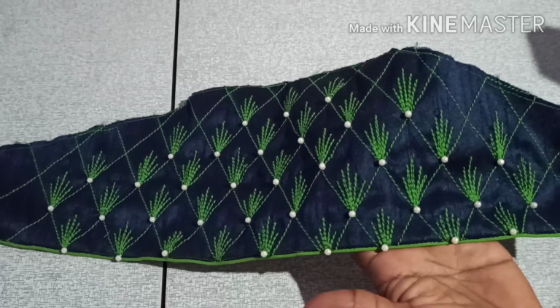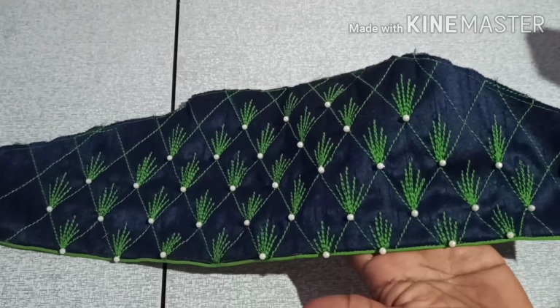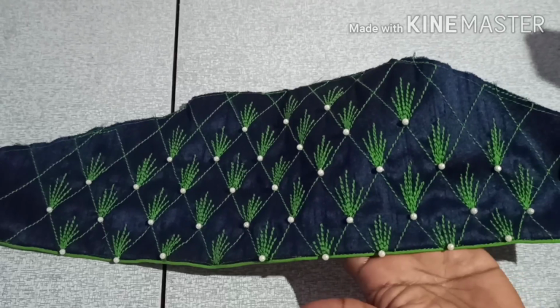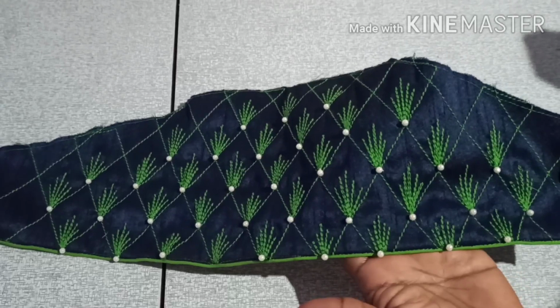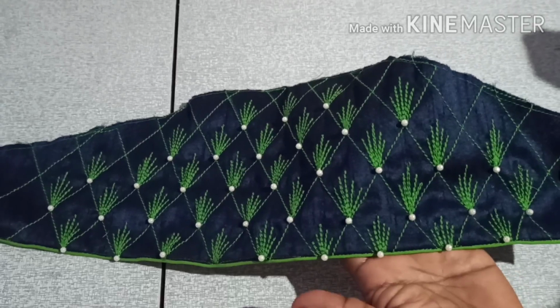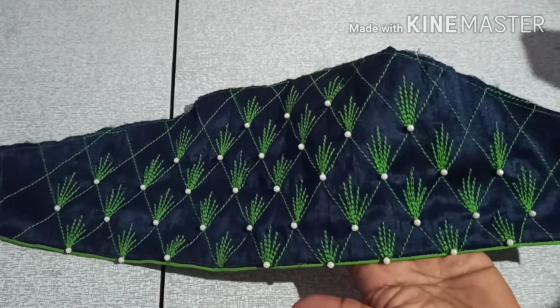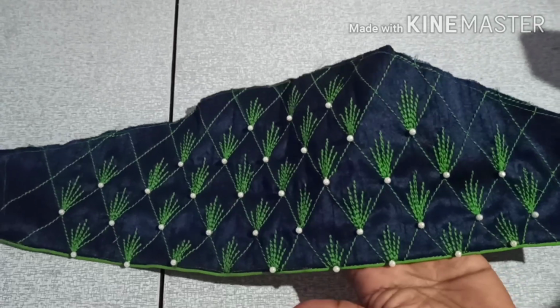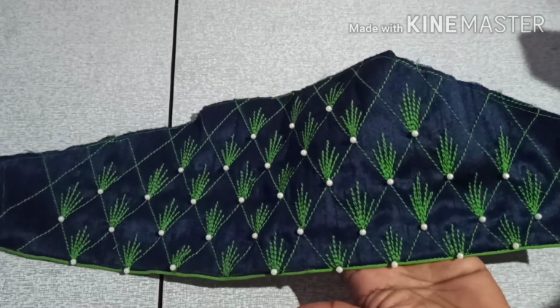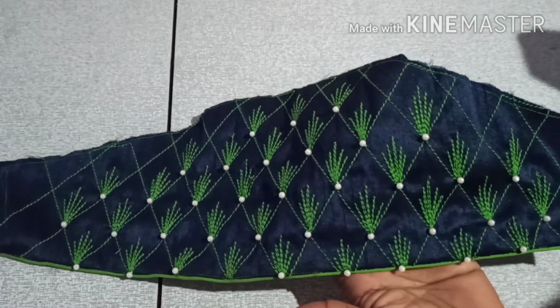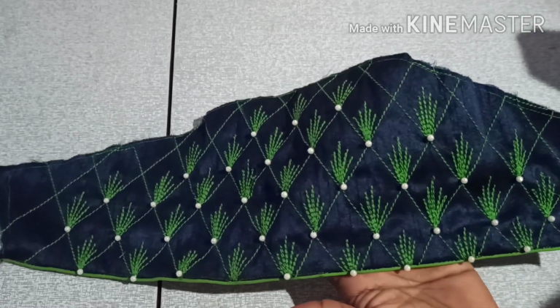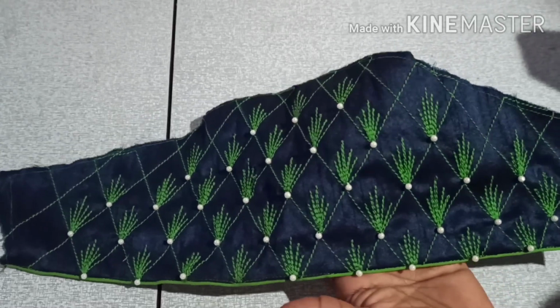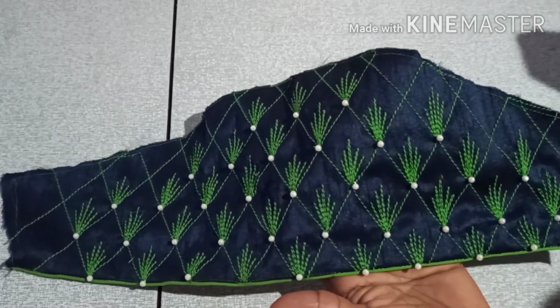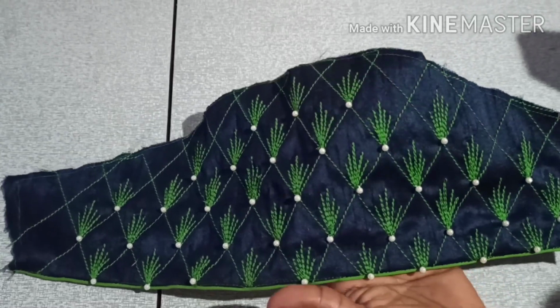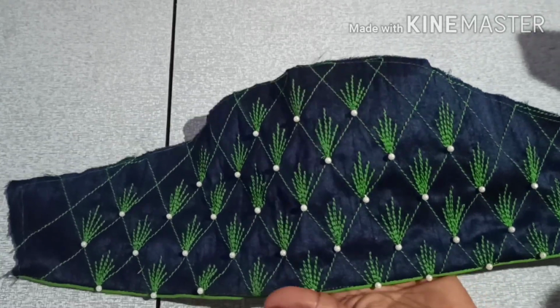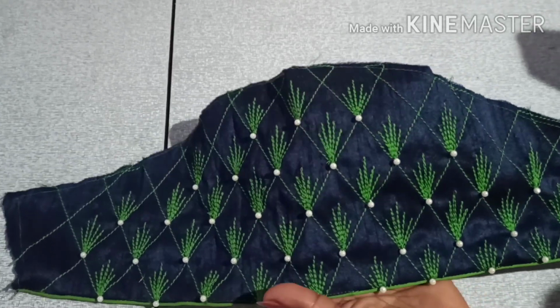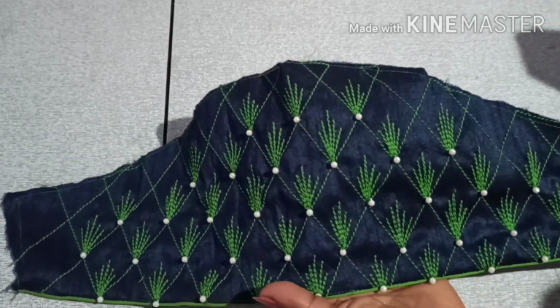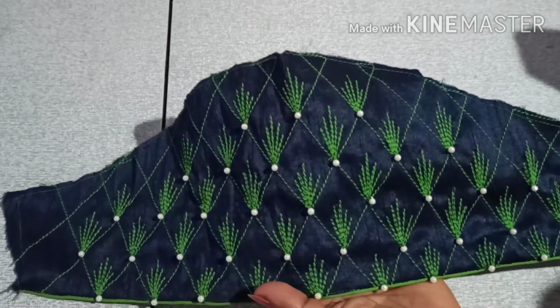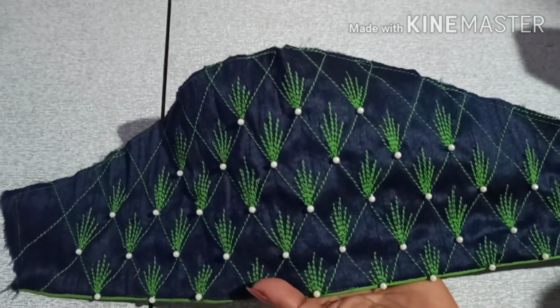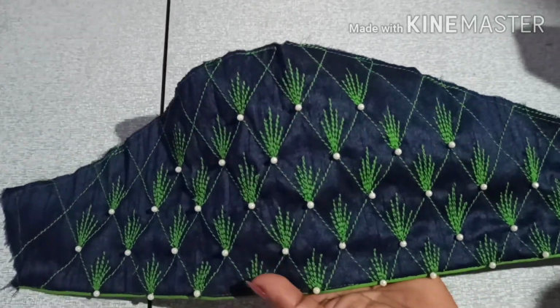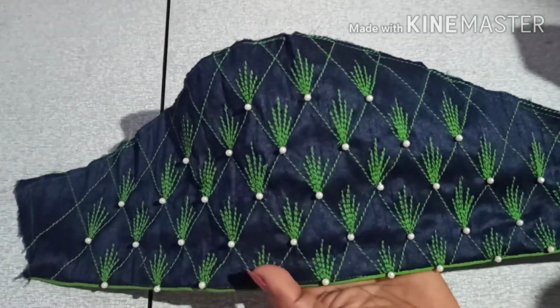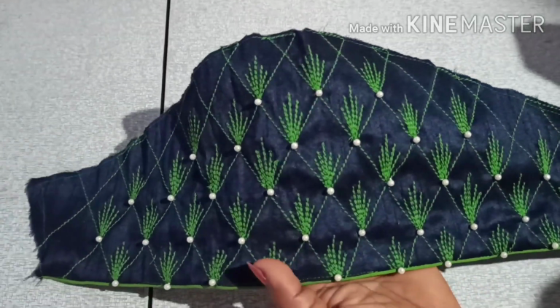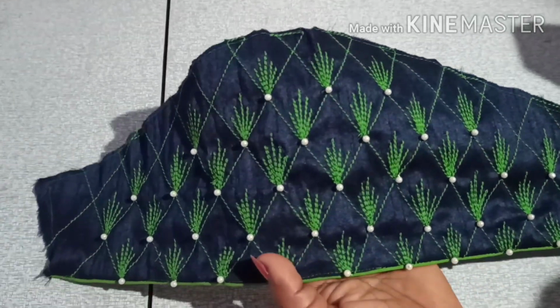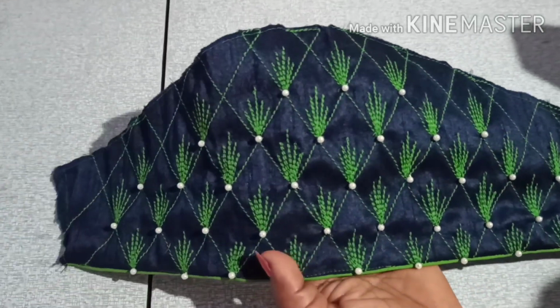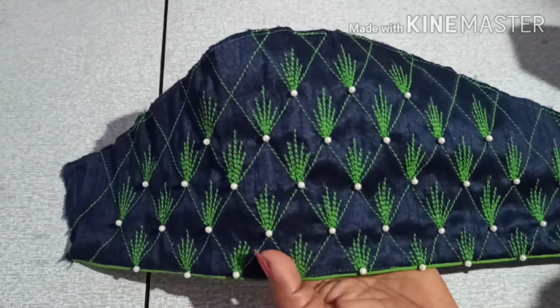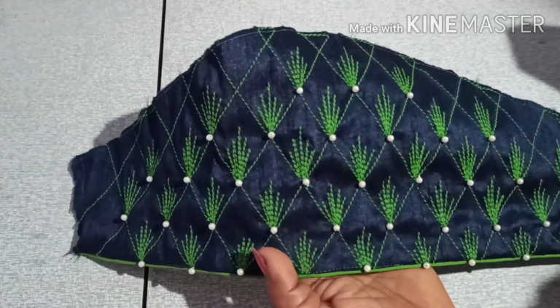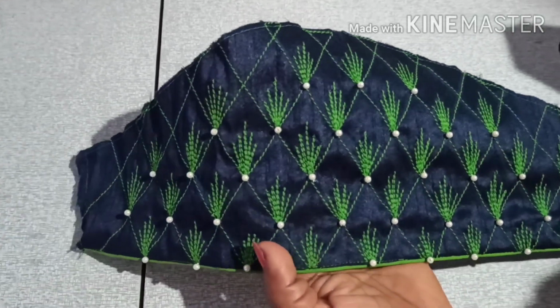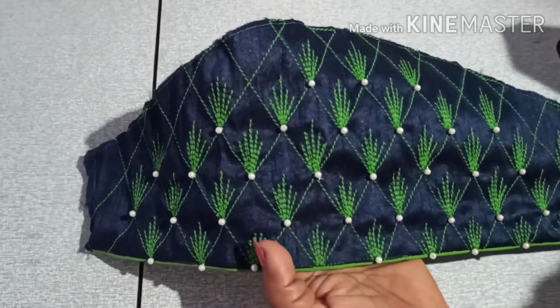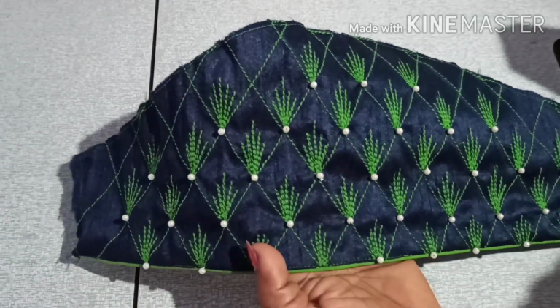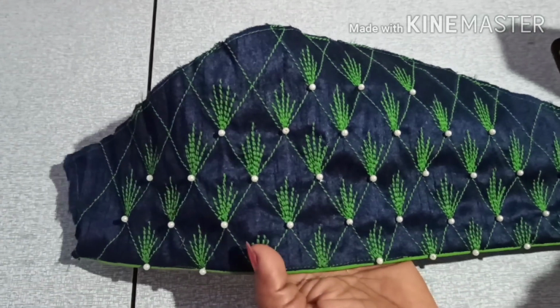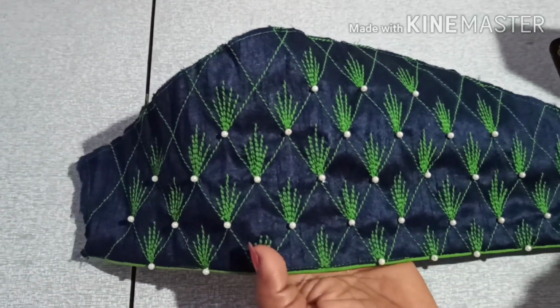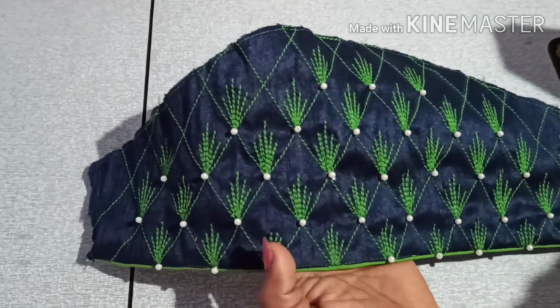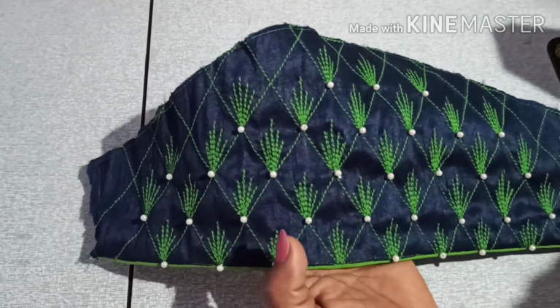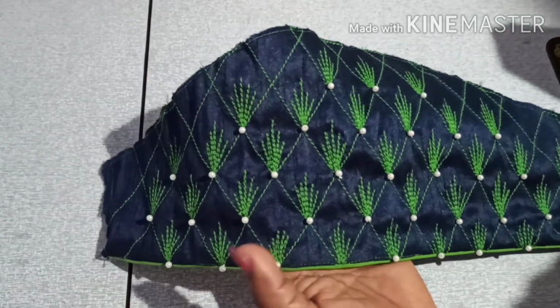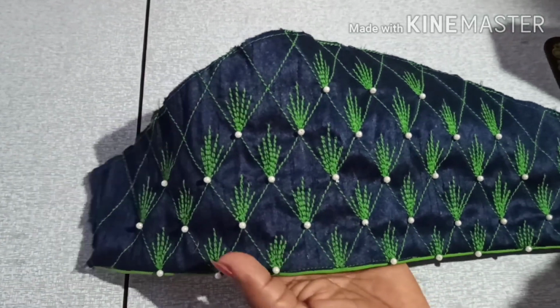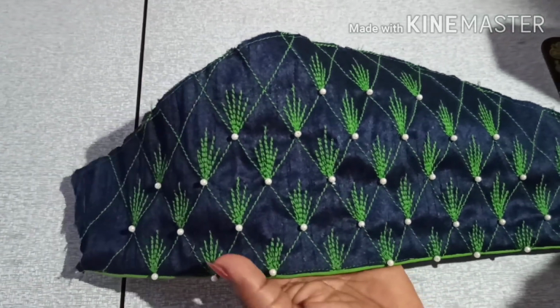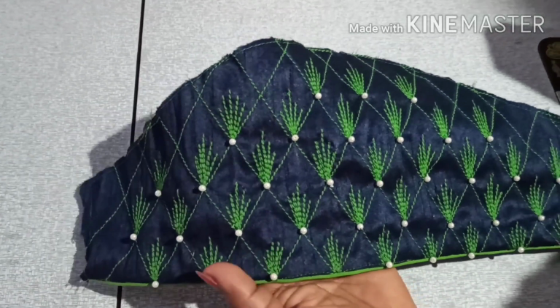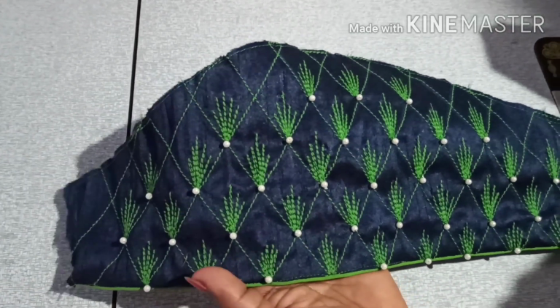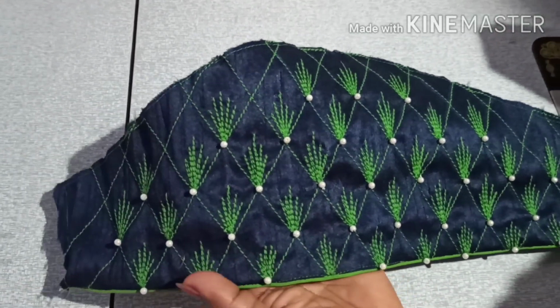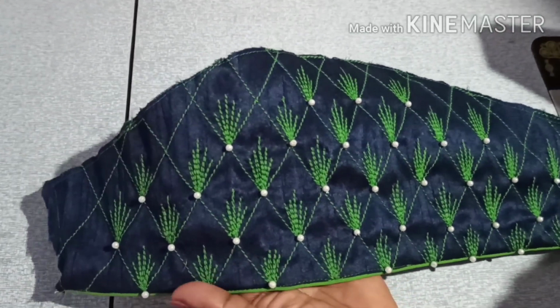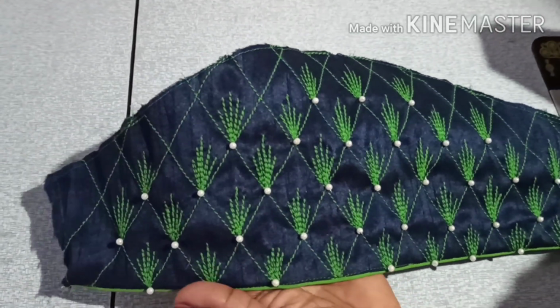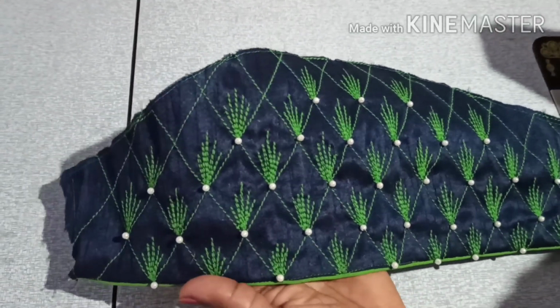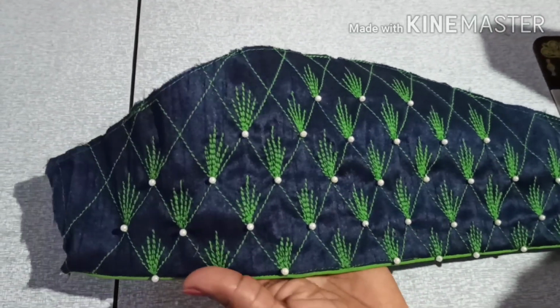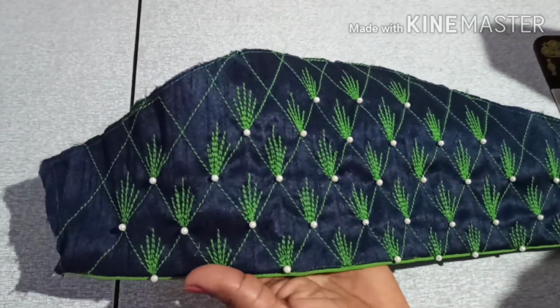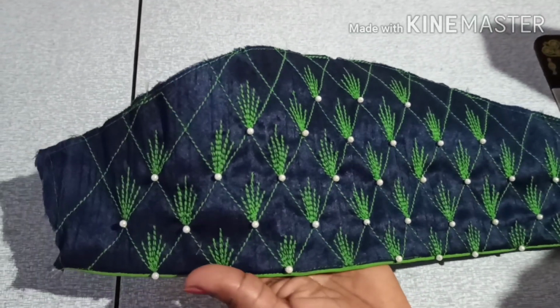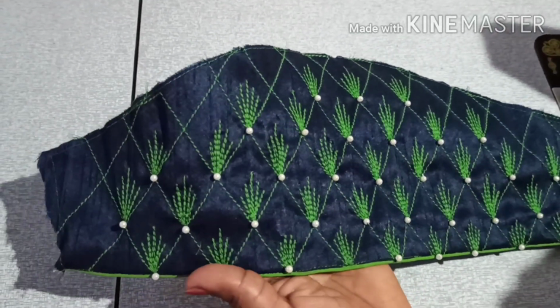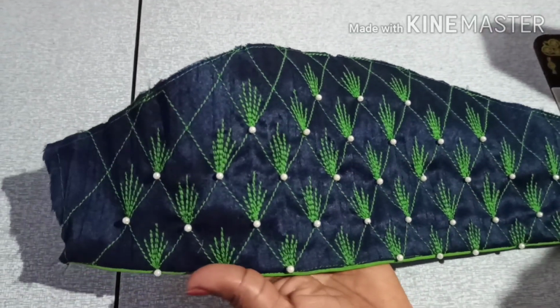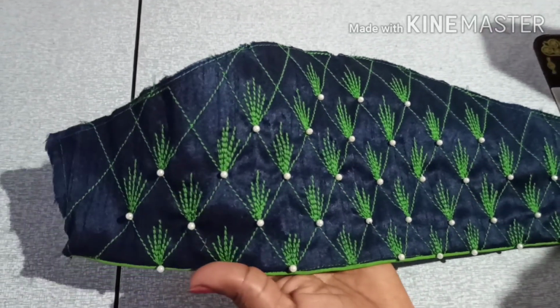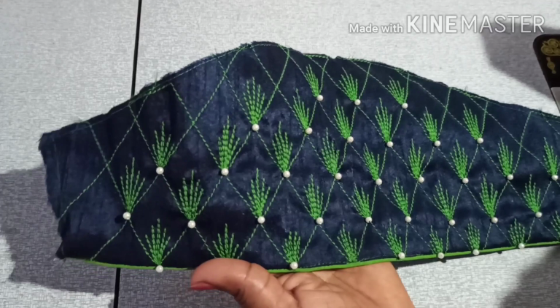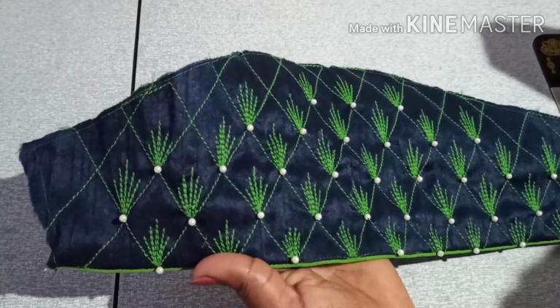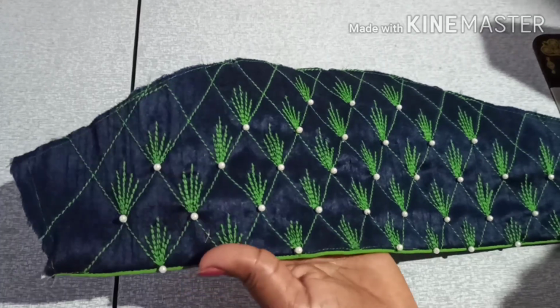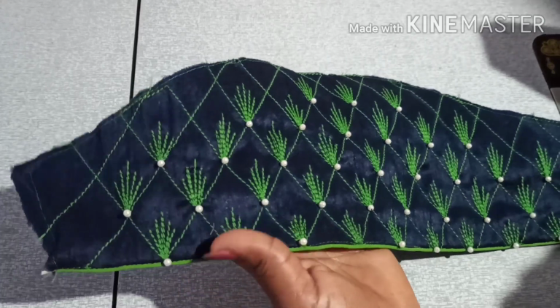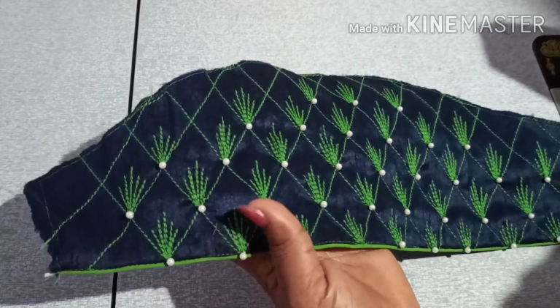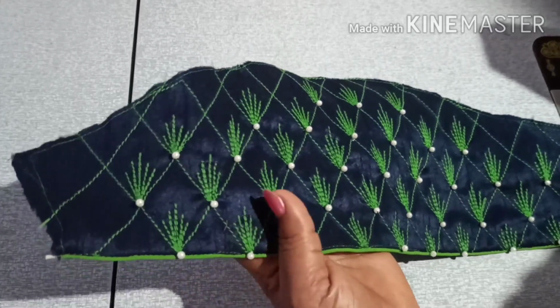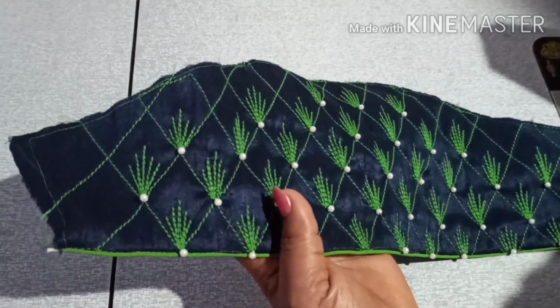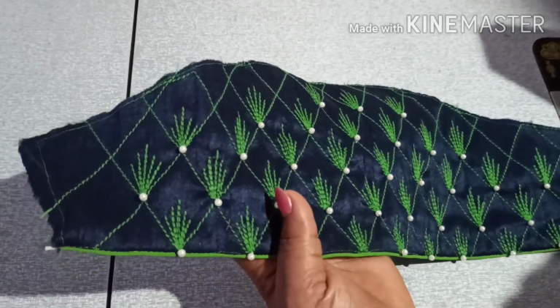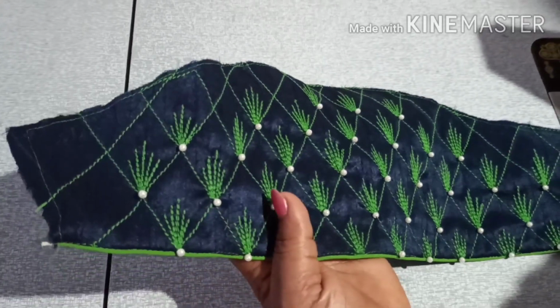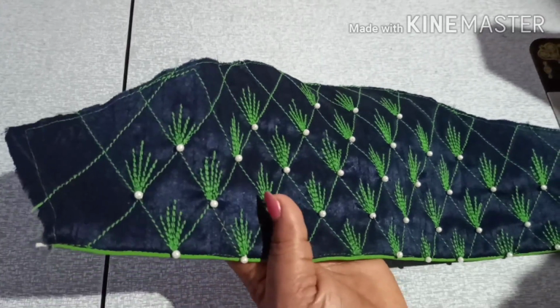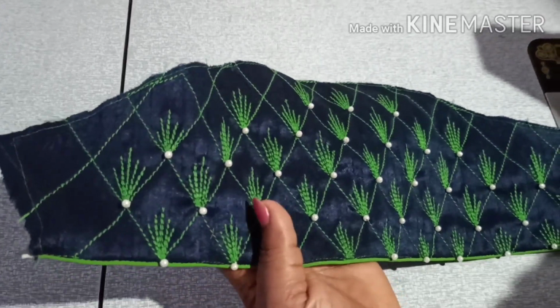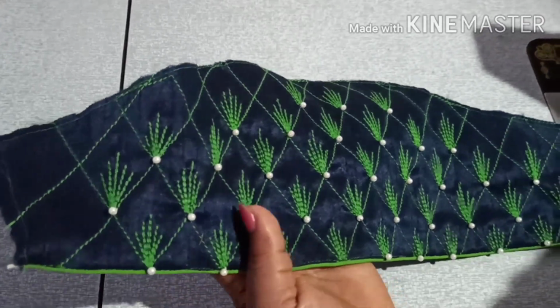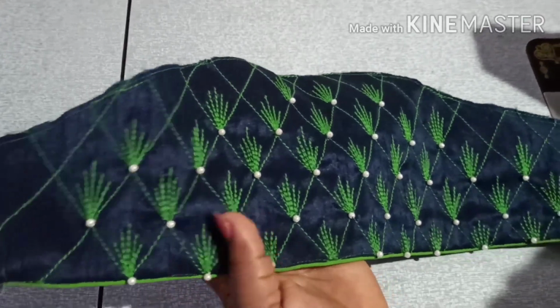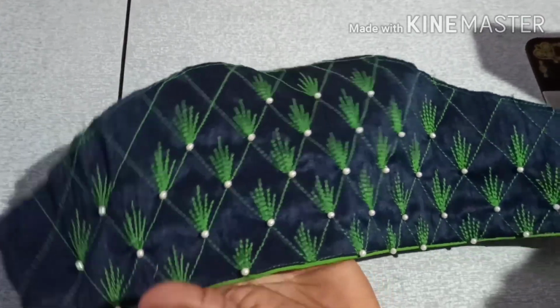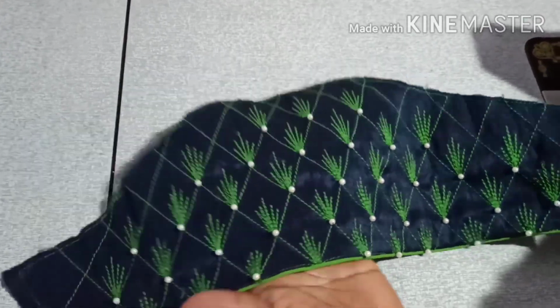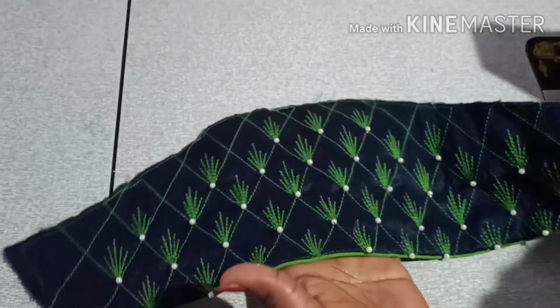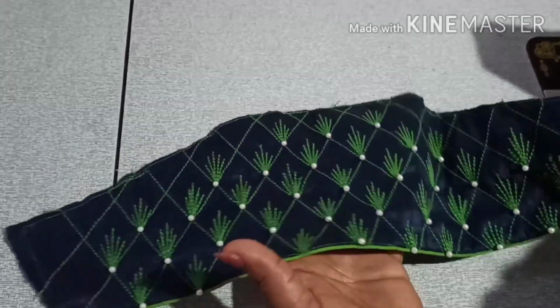Hello friends, welcome to my channel. Hello, I'm Anandru. I'm going to make this beautiful hand design.